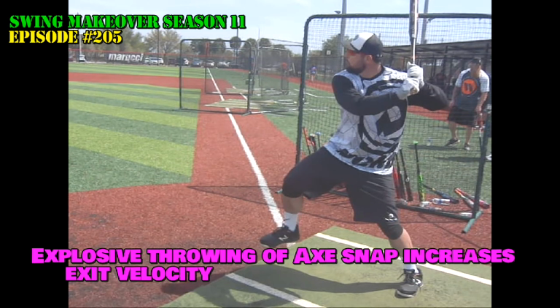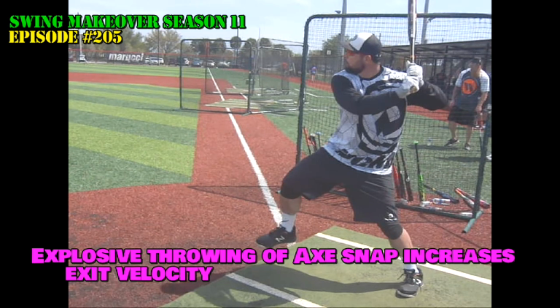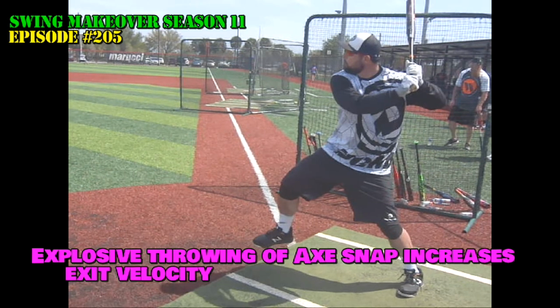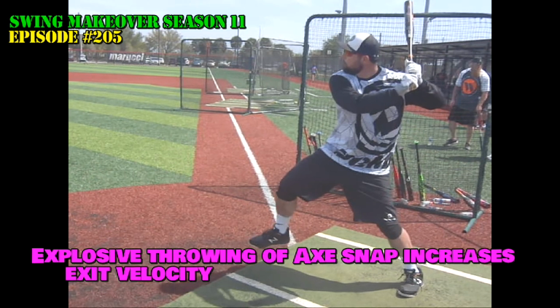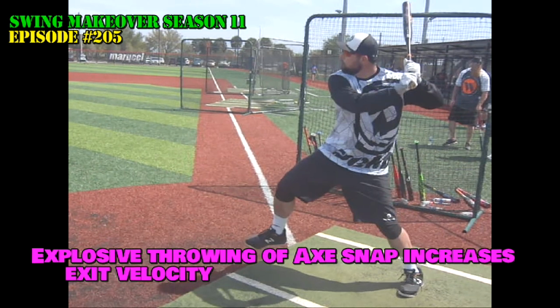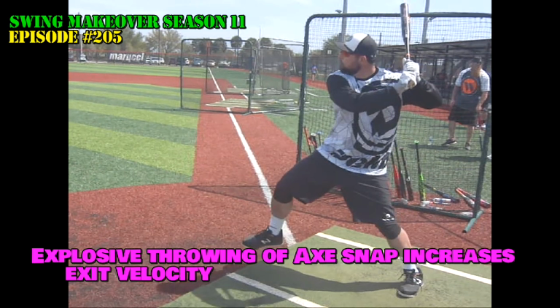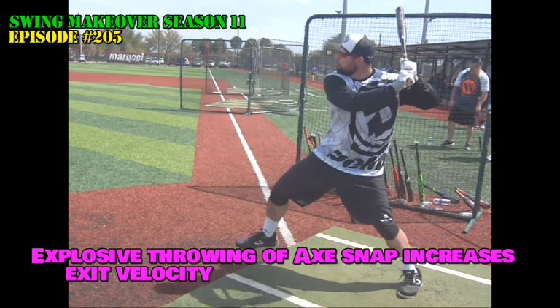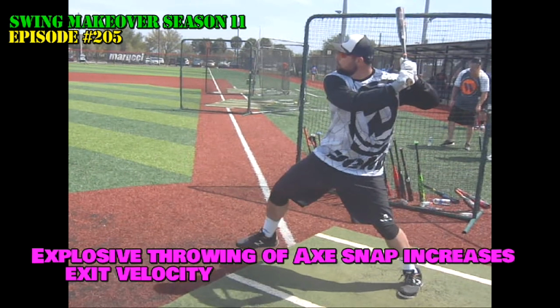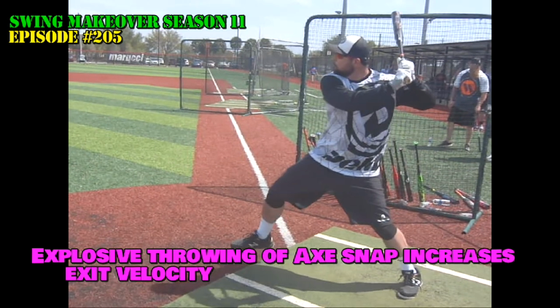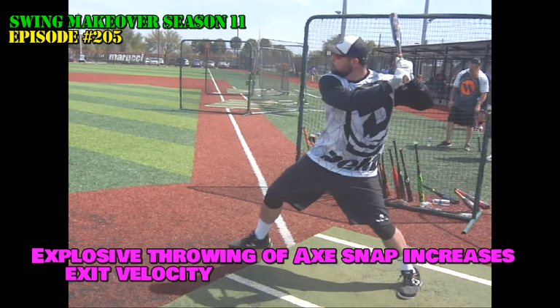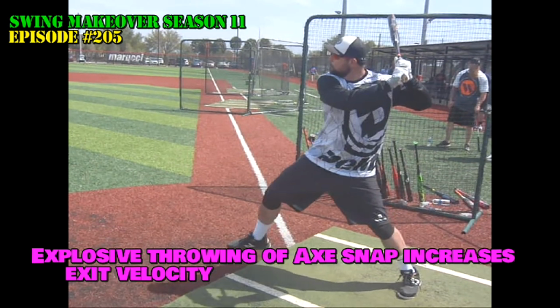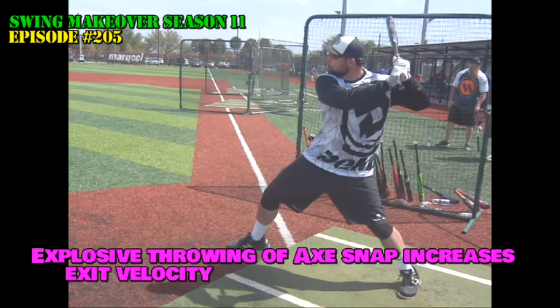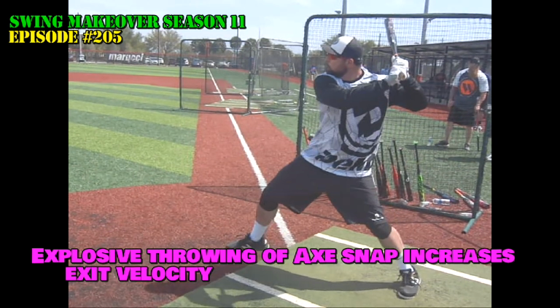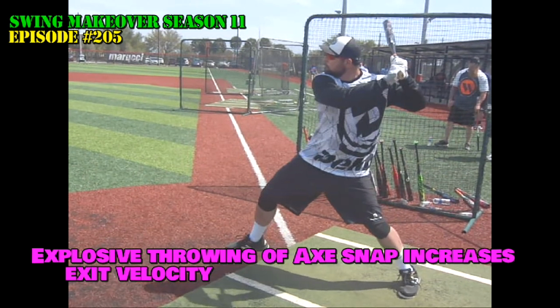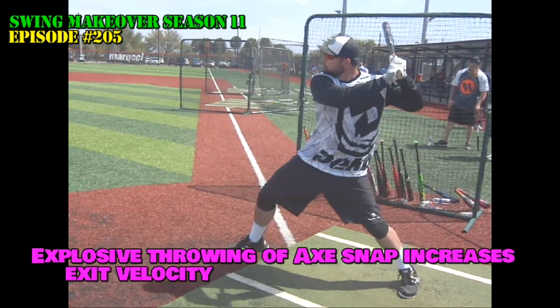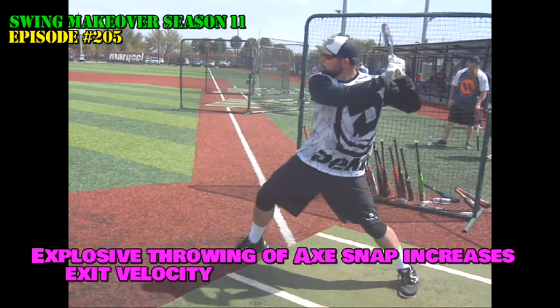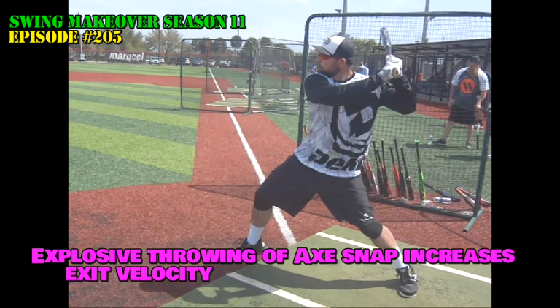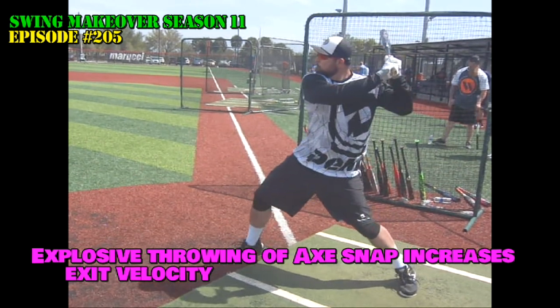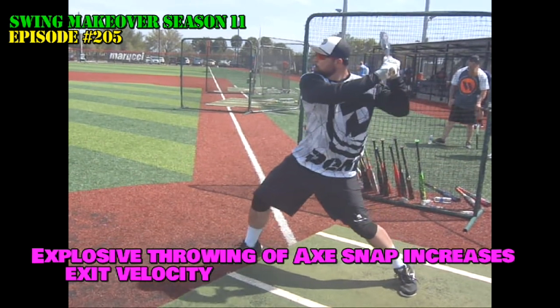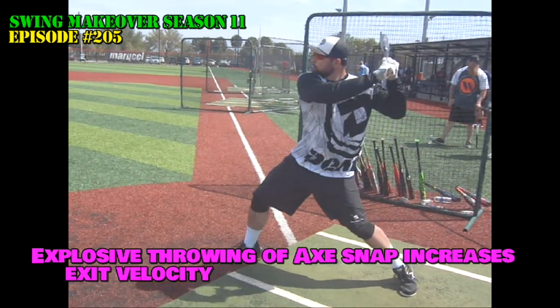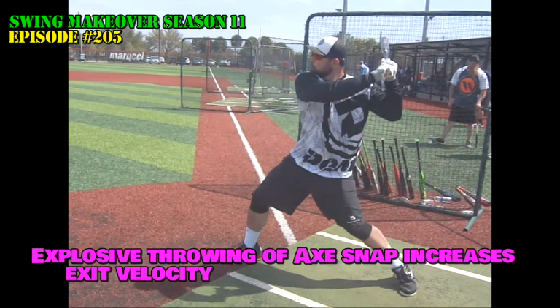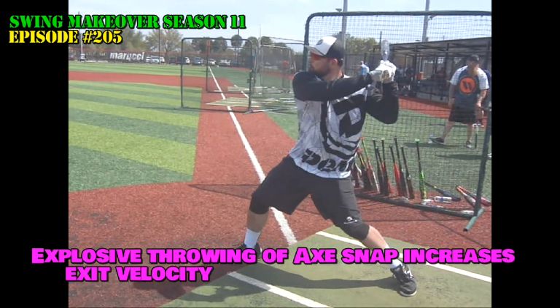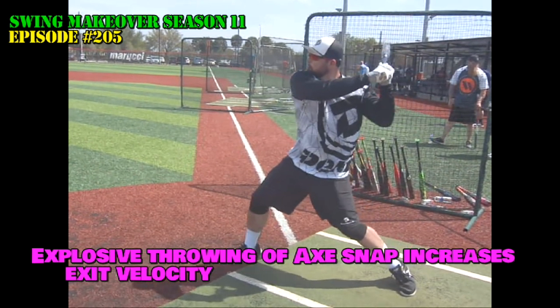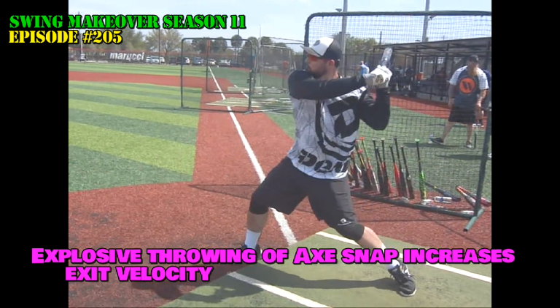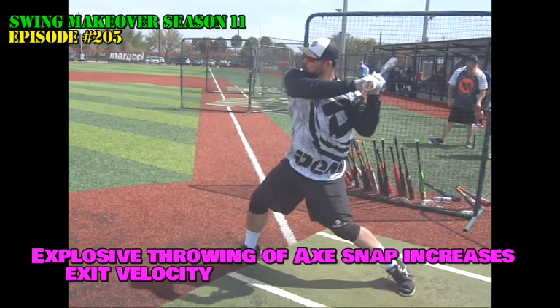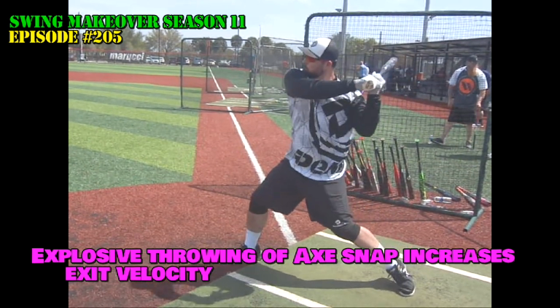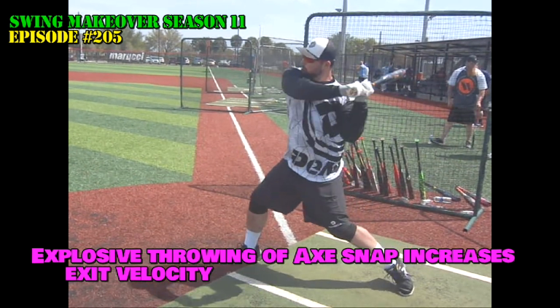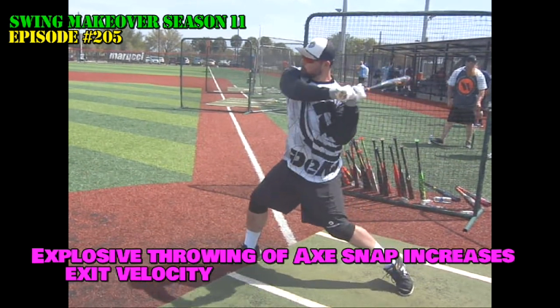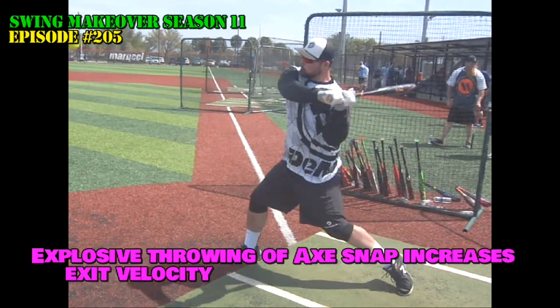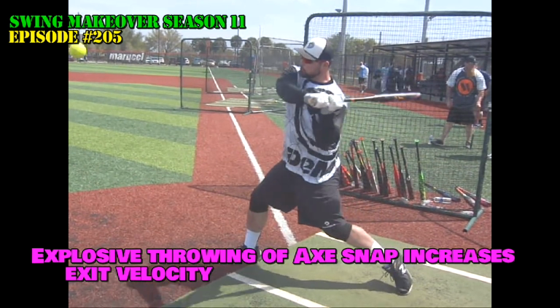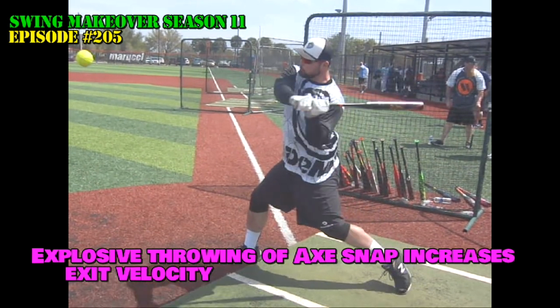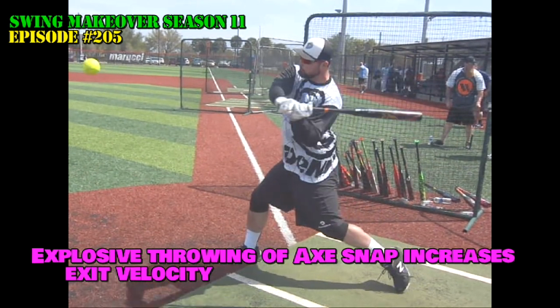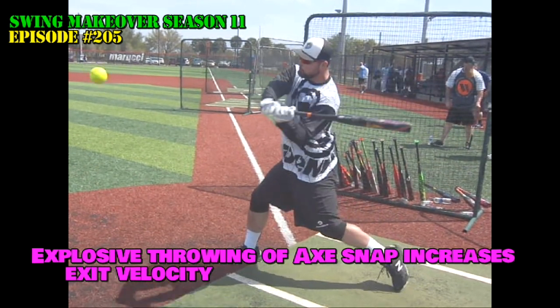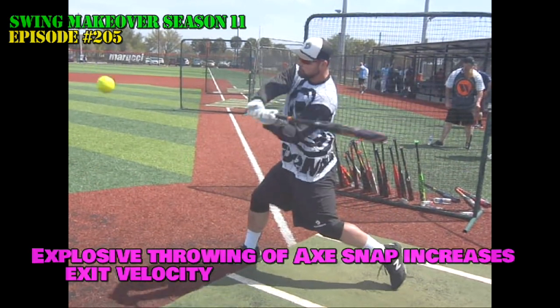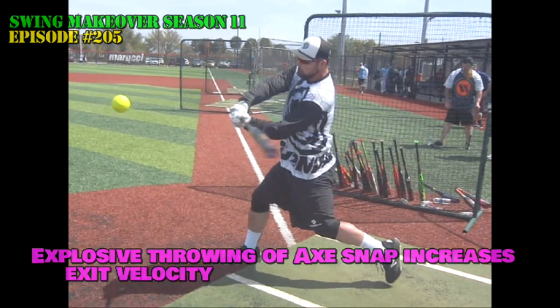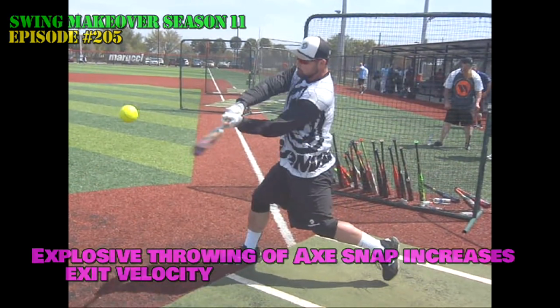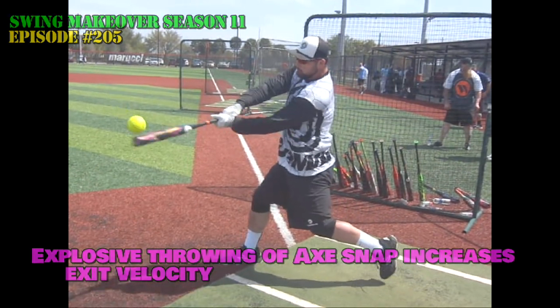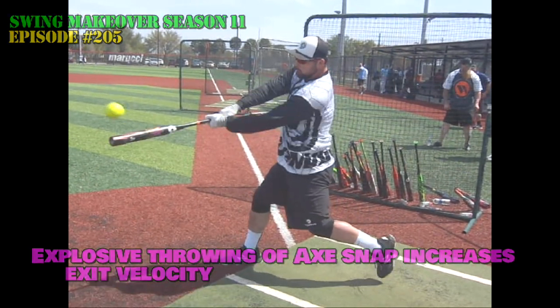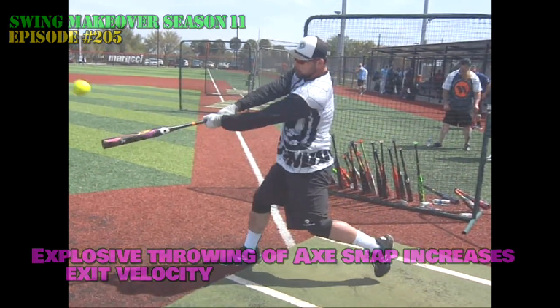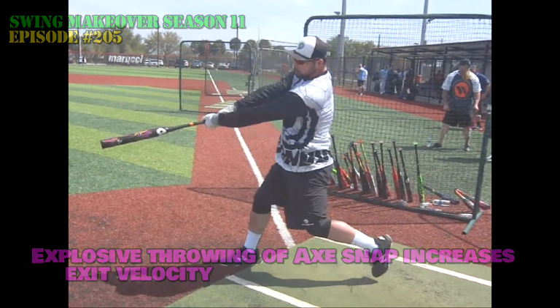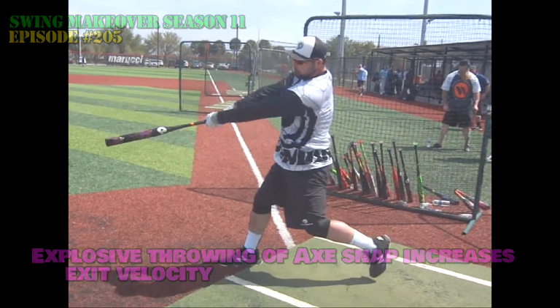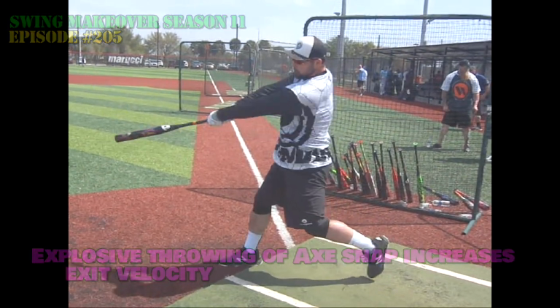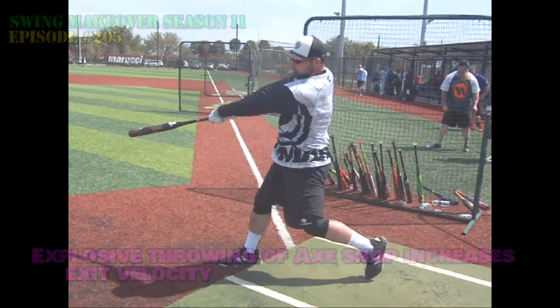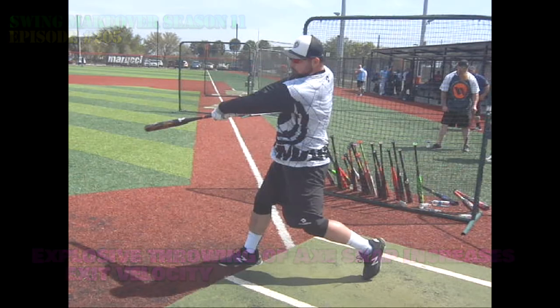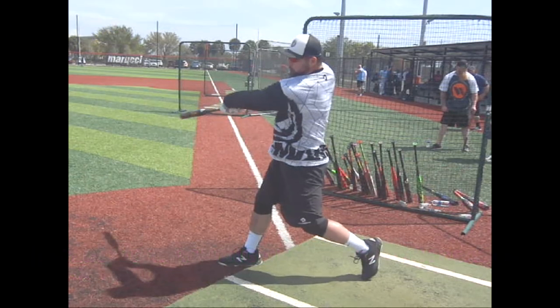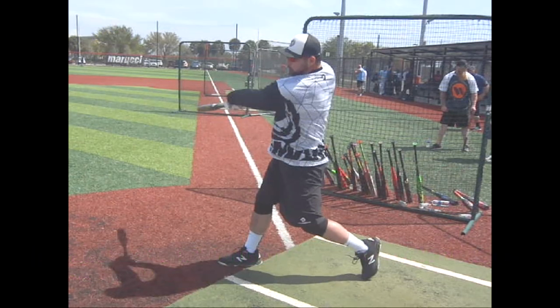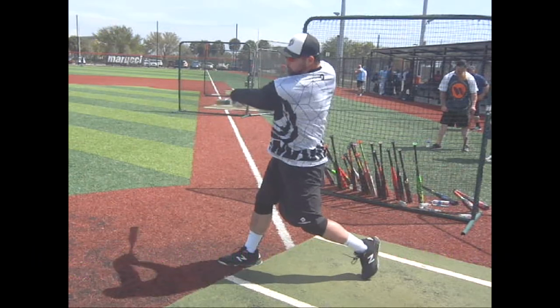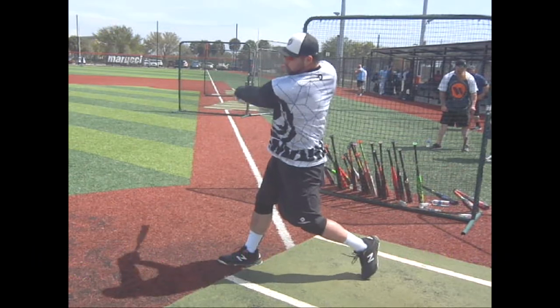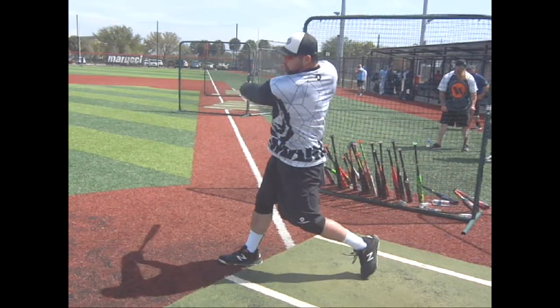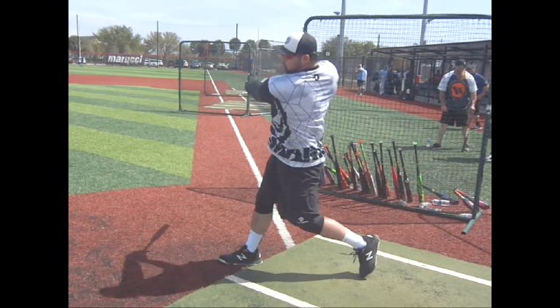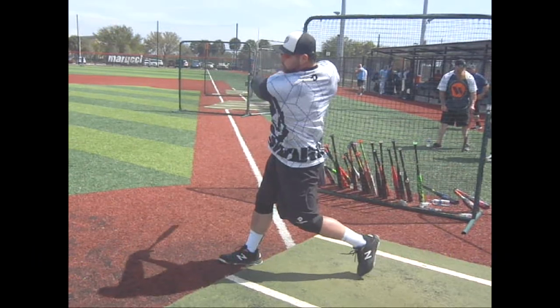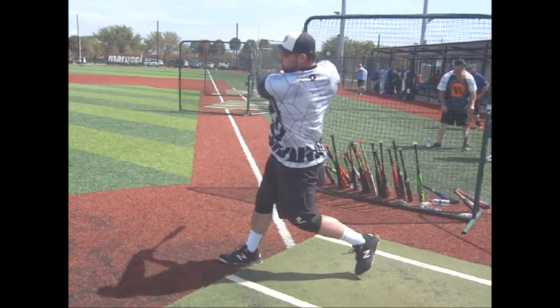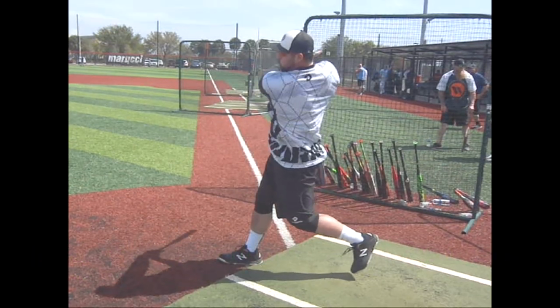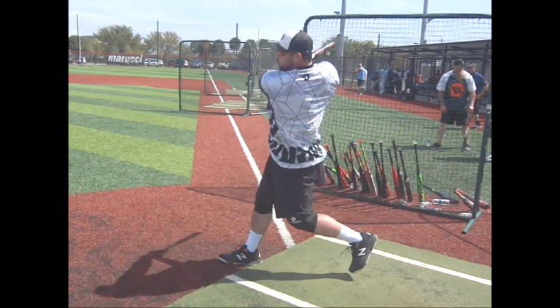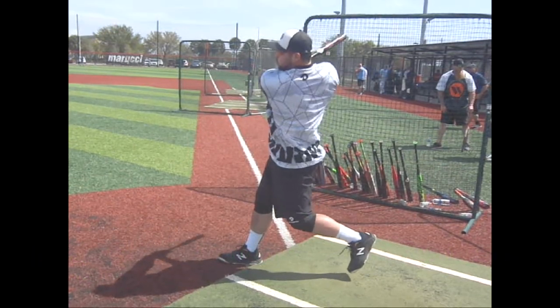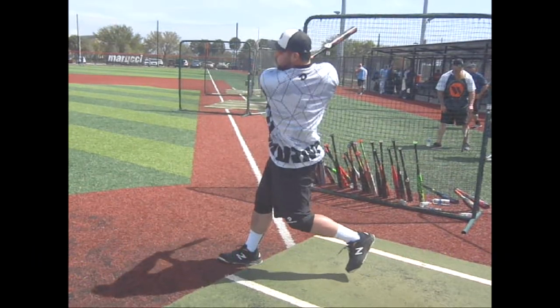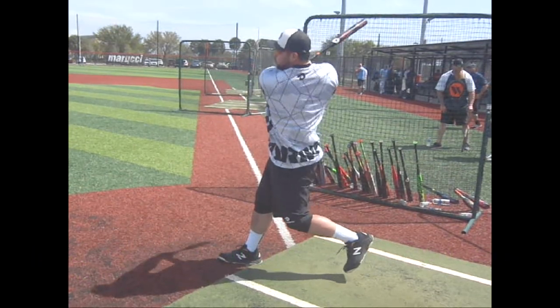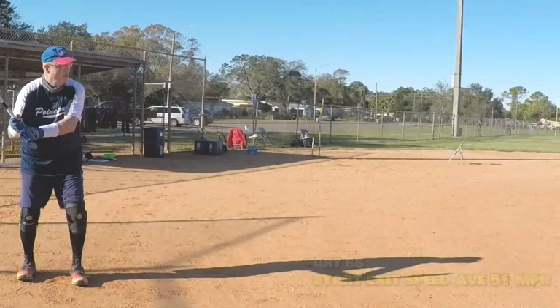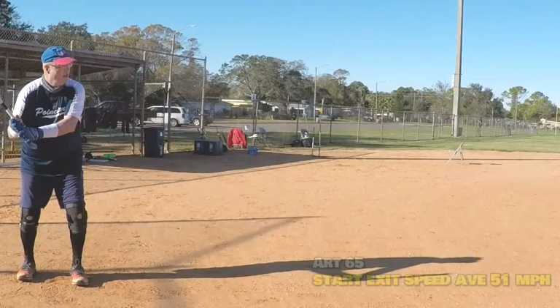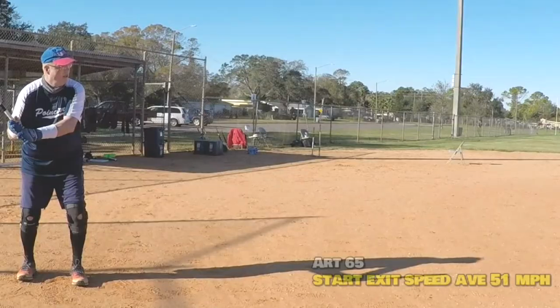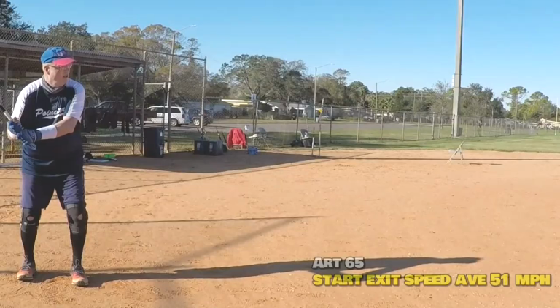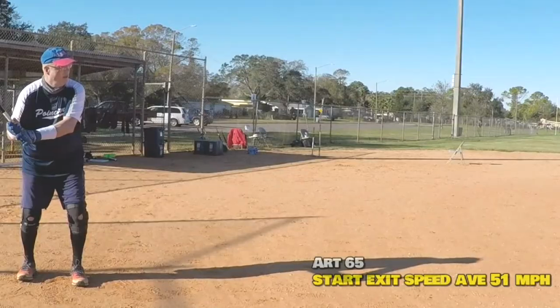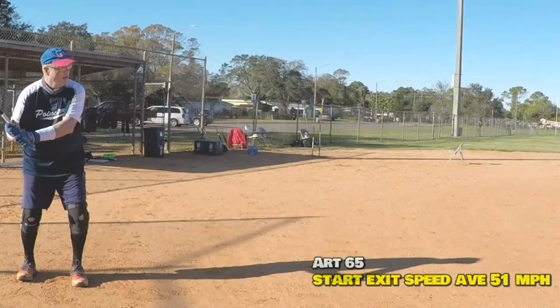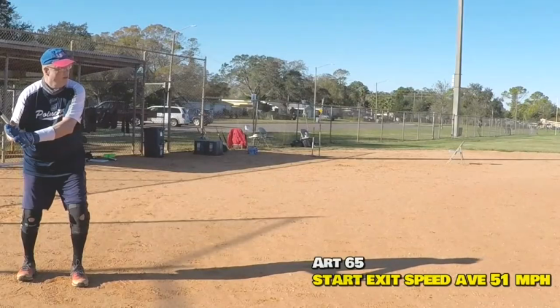Let's watch a Davis-Bildell swing: a winding of the body as it comes ahead, then the hips throw the hands, extending down through the ball with a full finish.